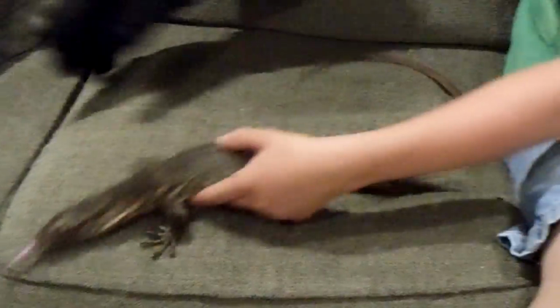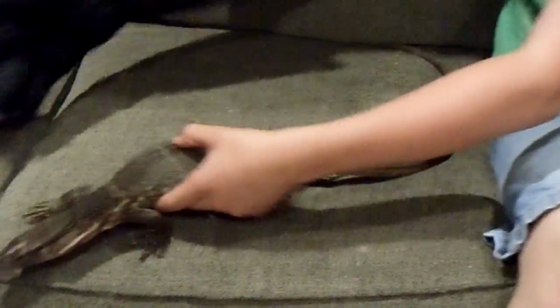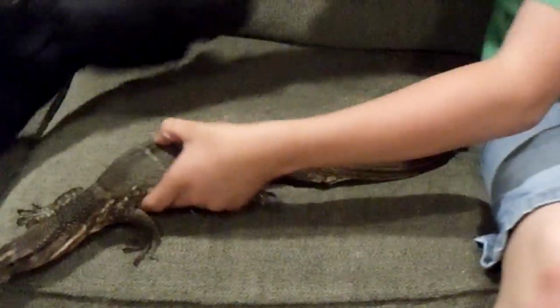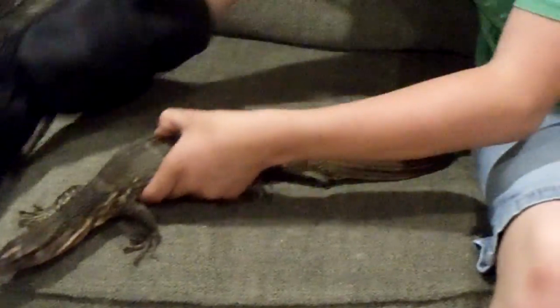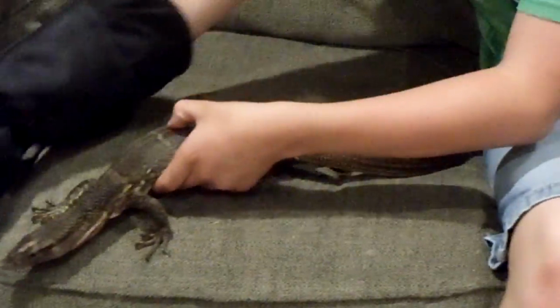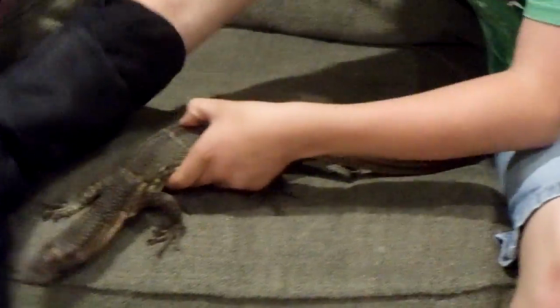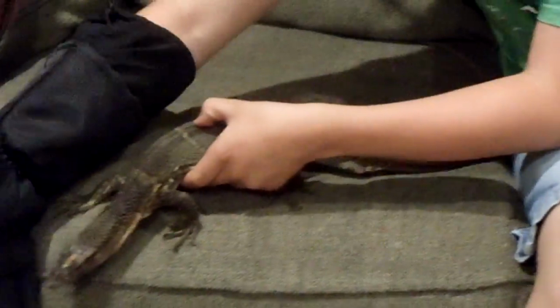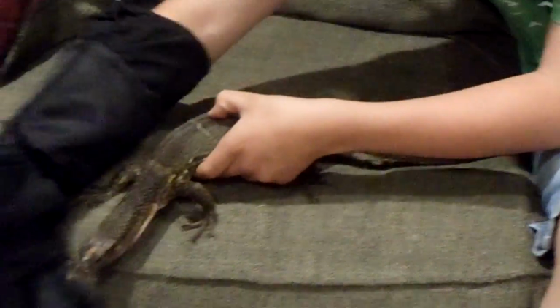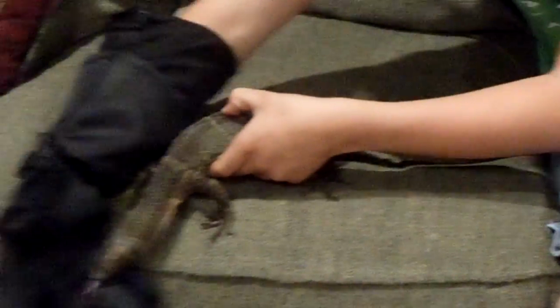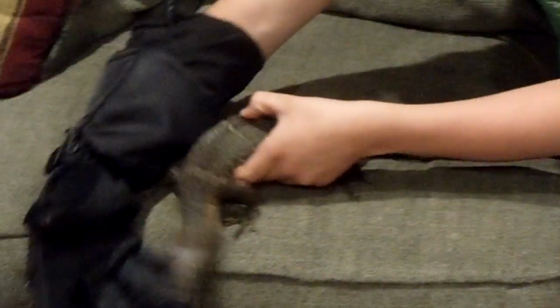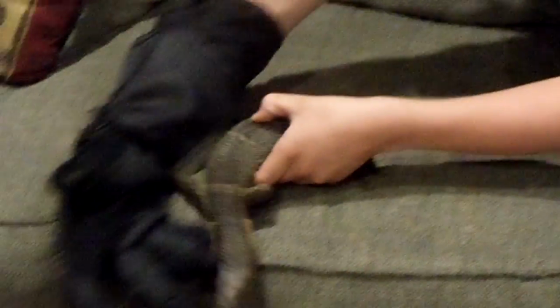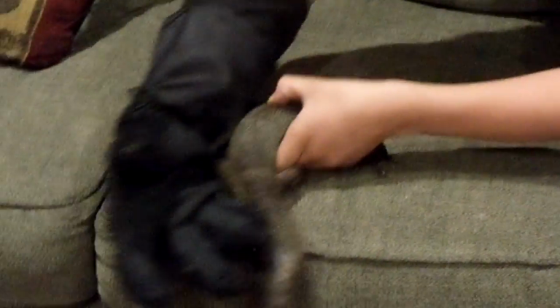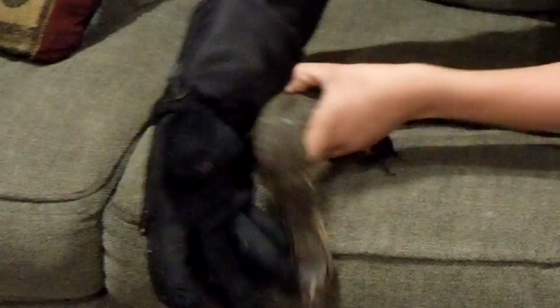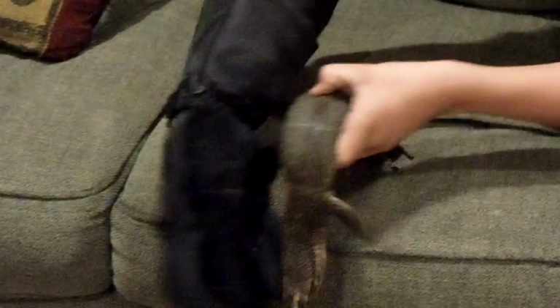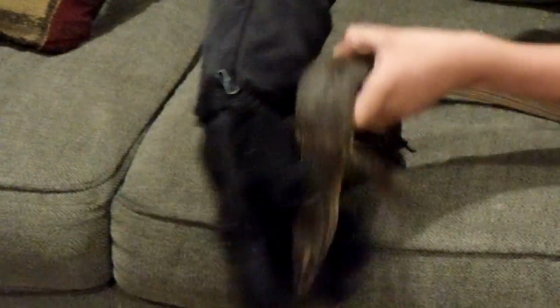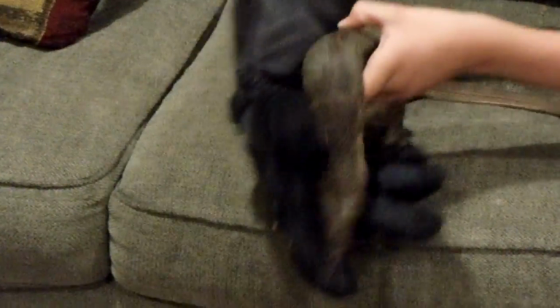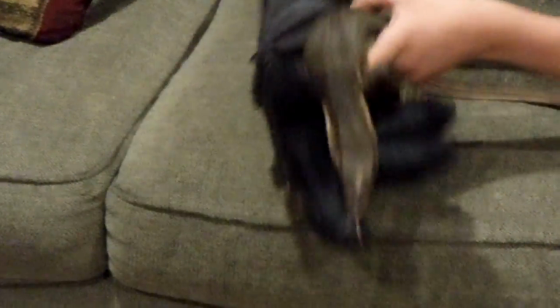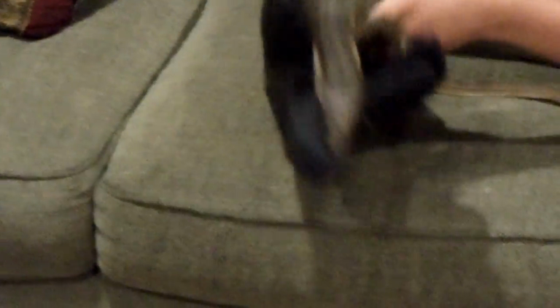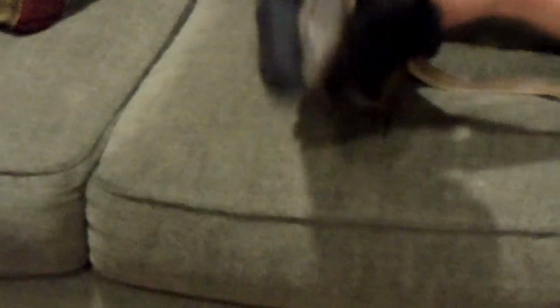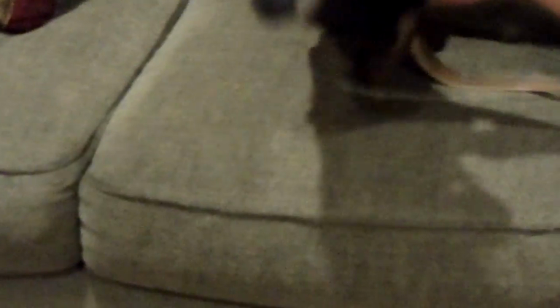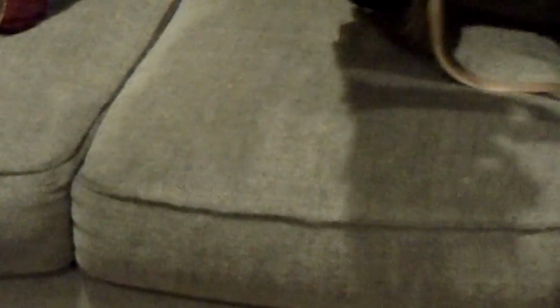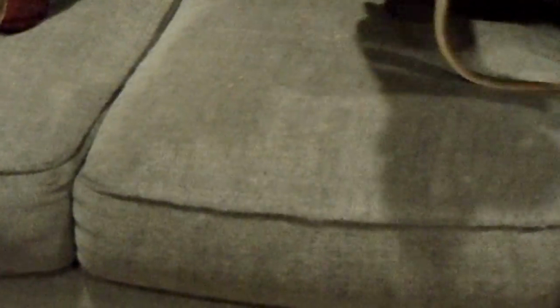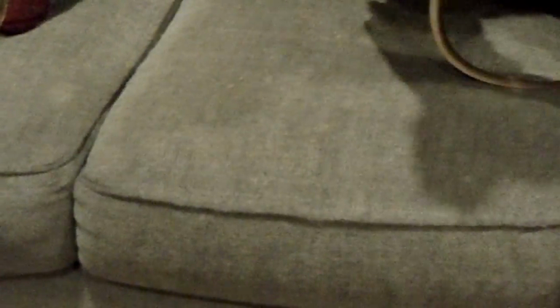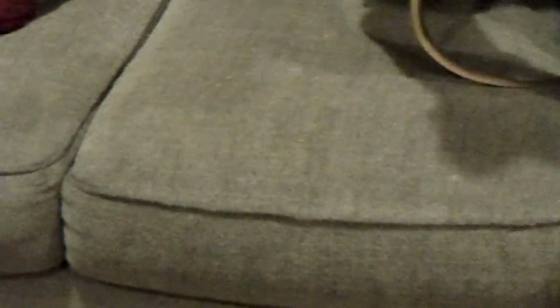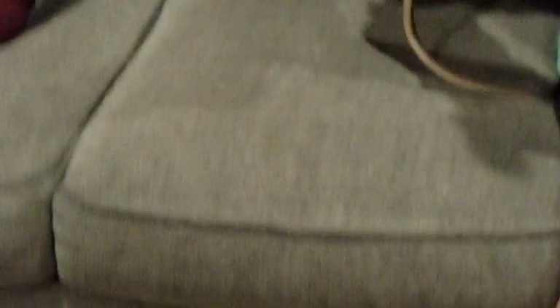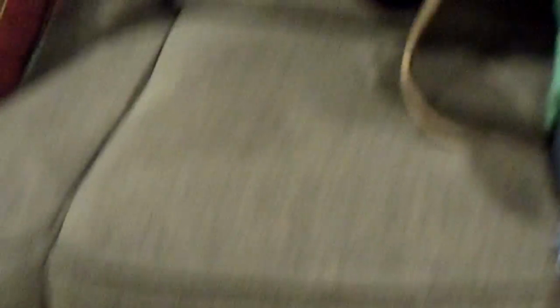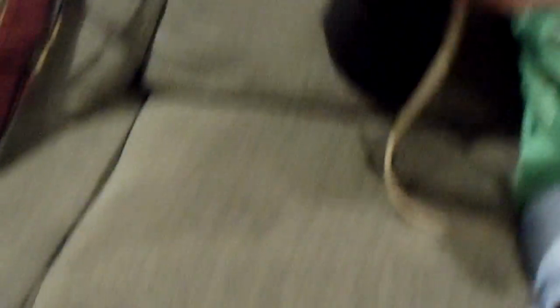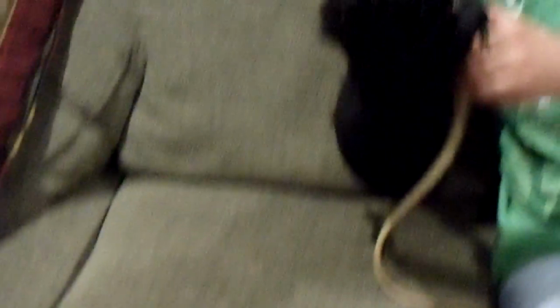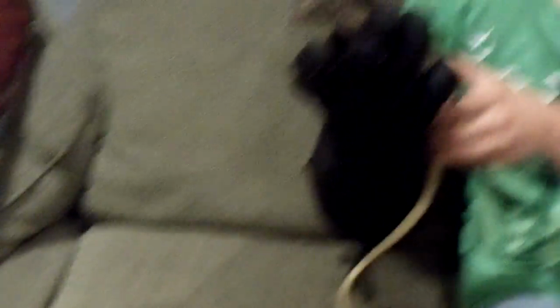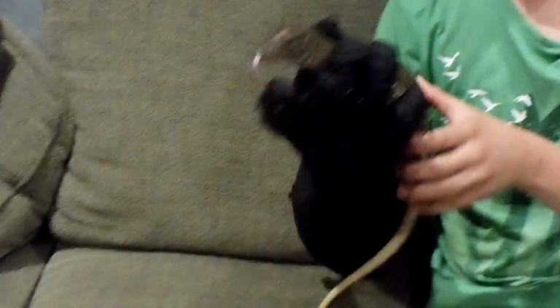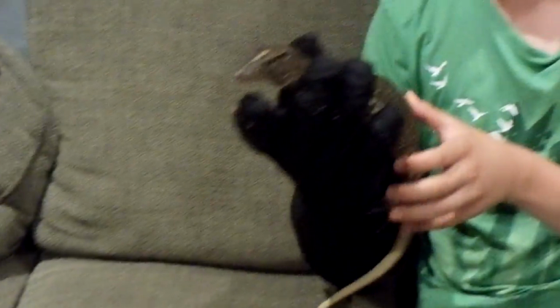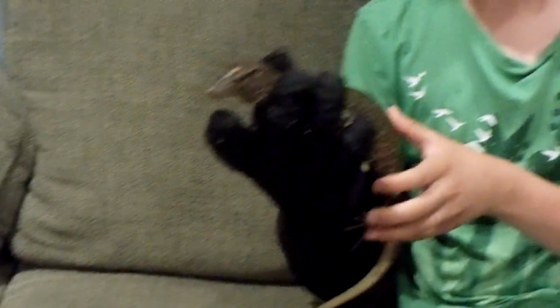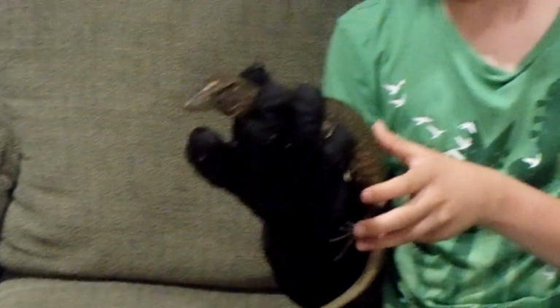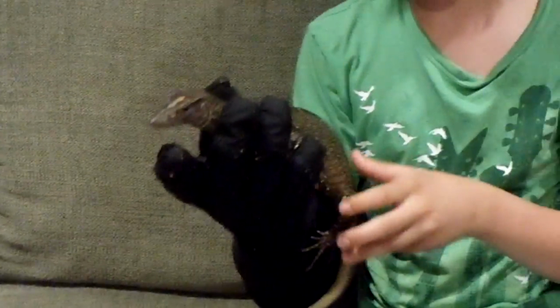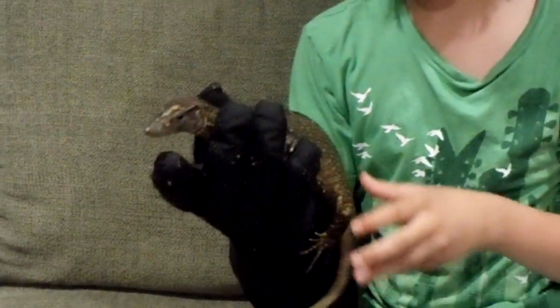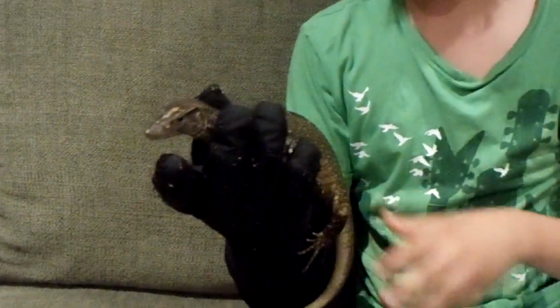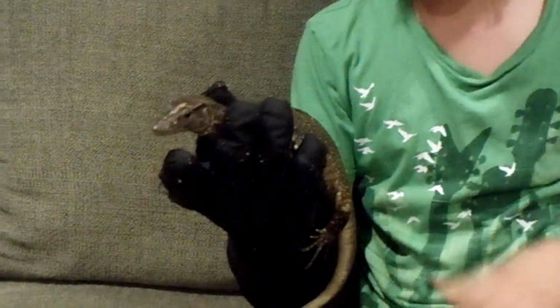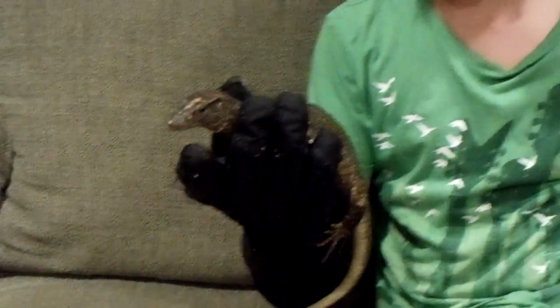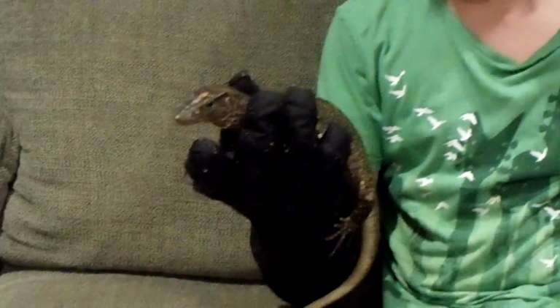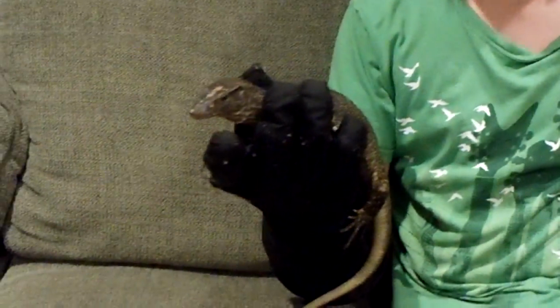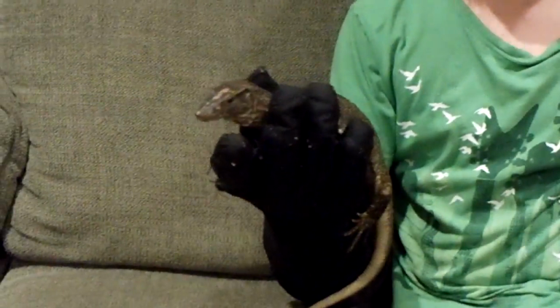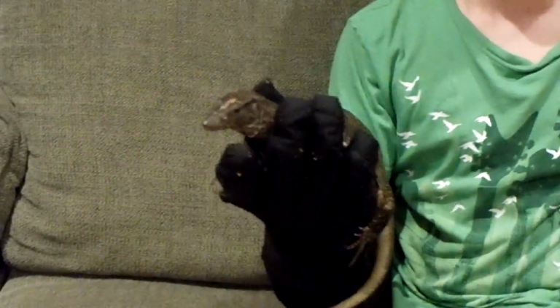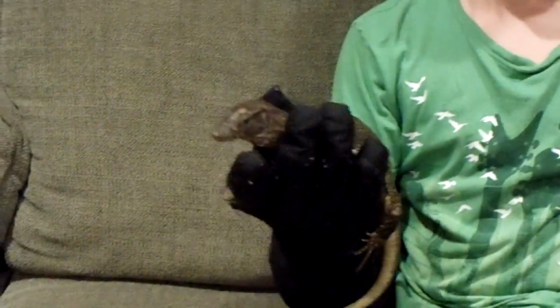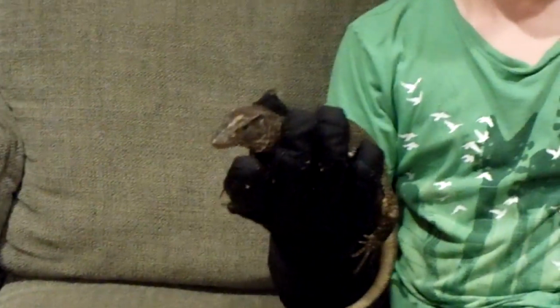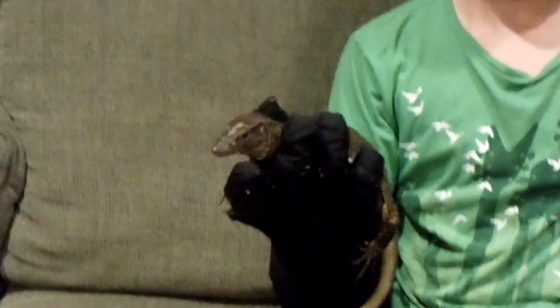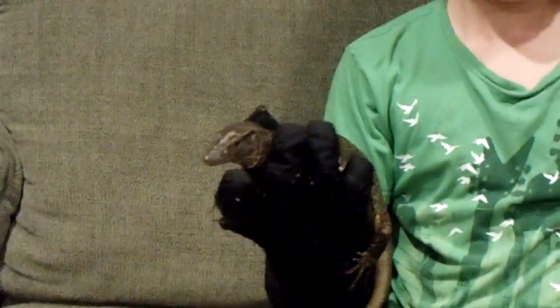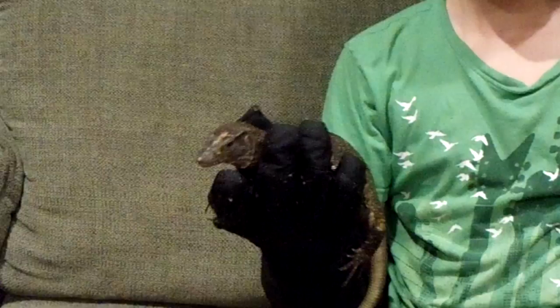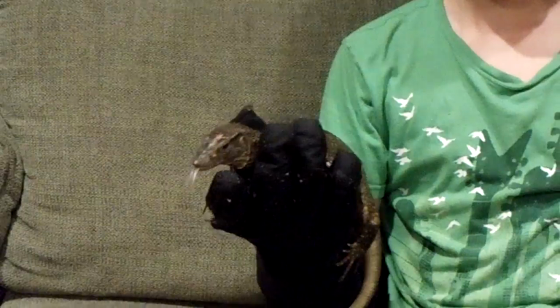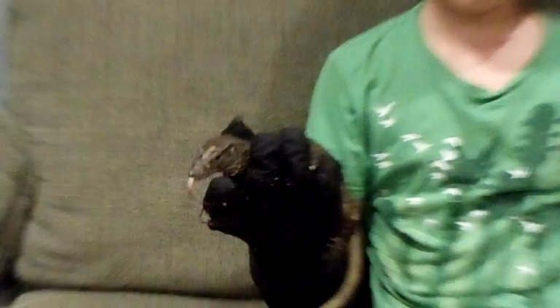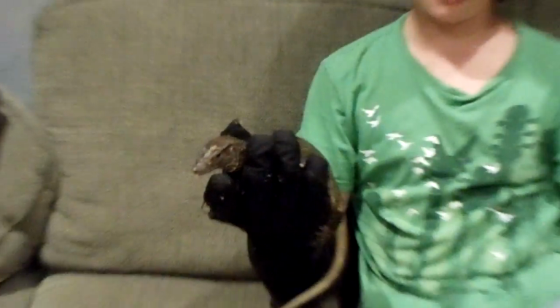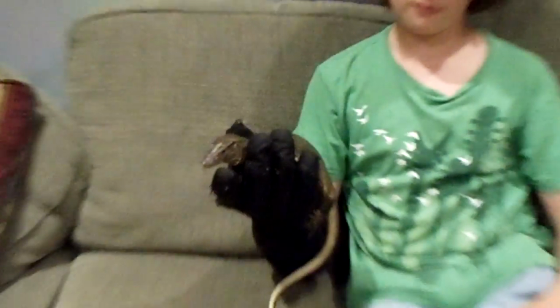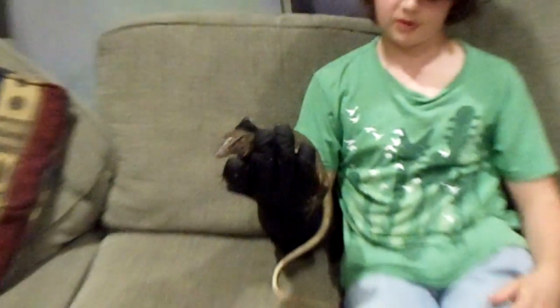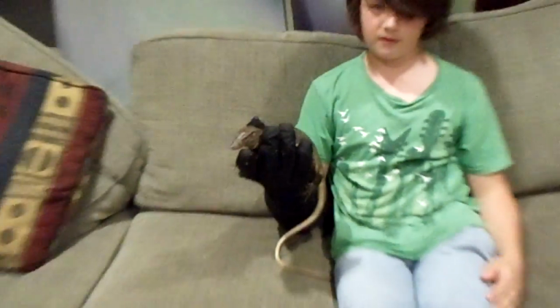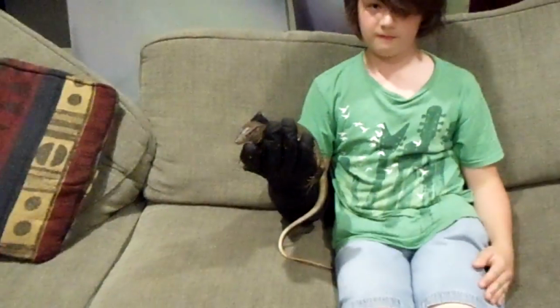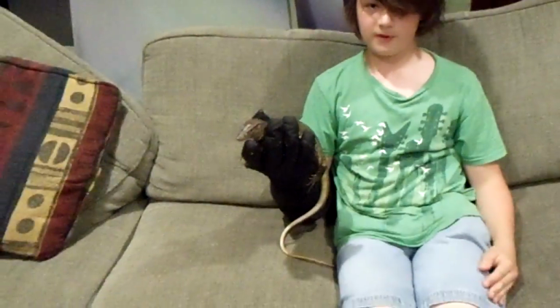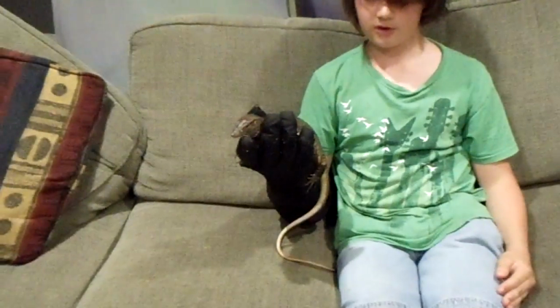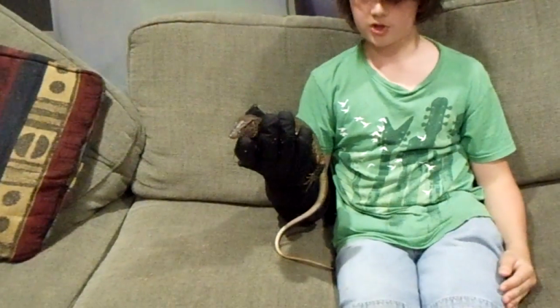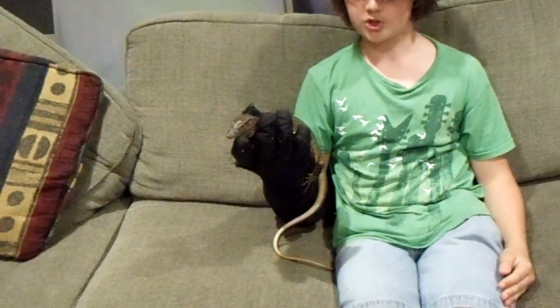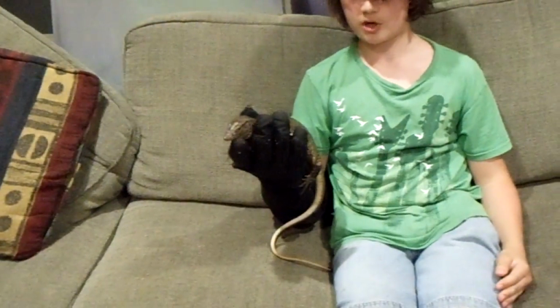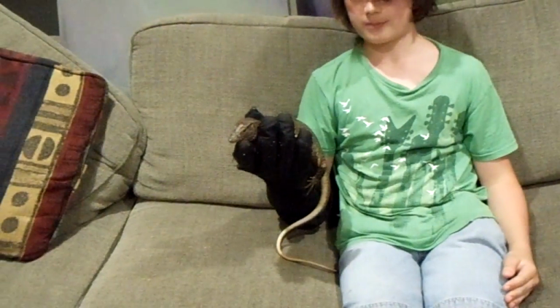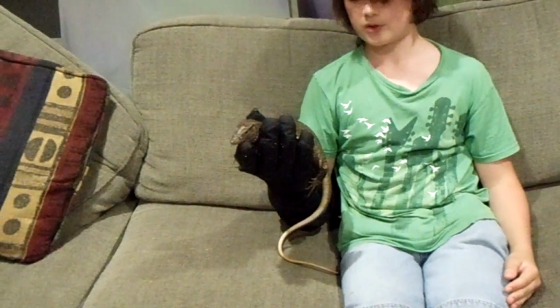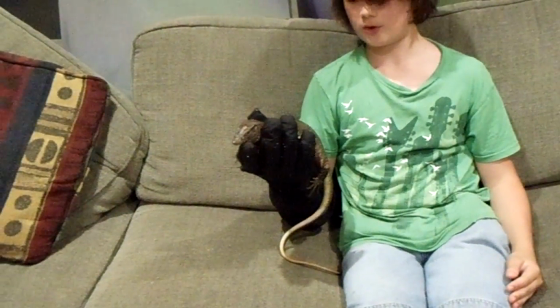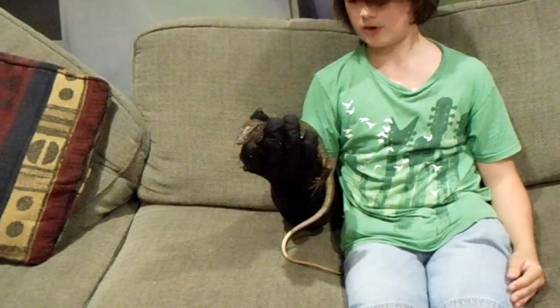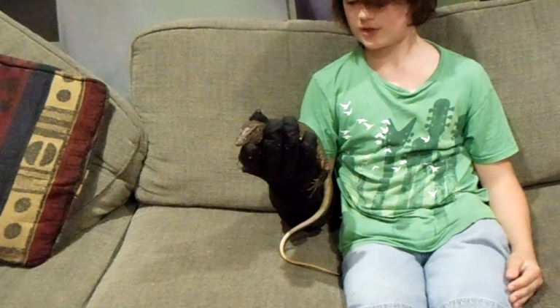As you can see, I'm holding her with a glove, not because she's going to bite, but because they have very, very sharp claws.